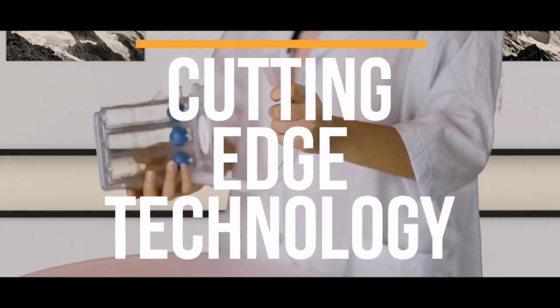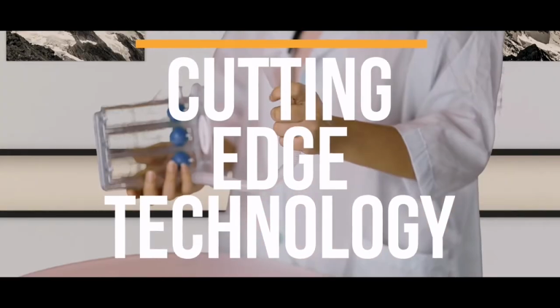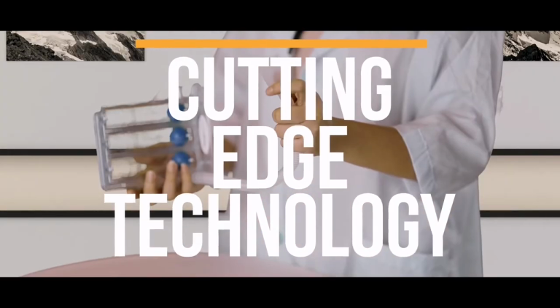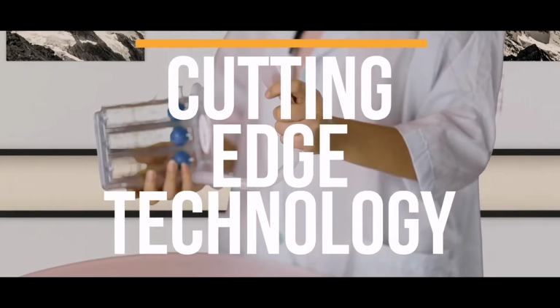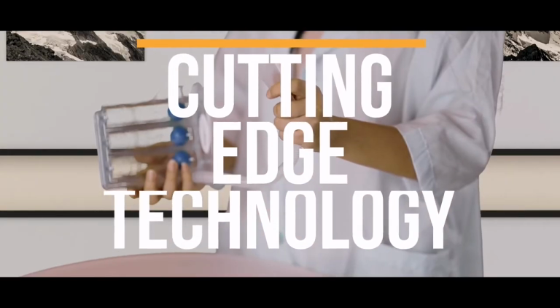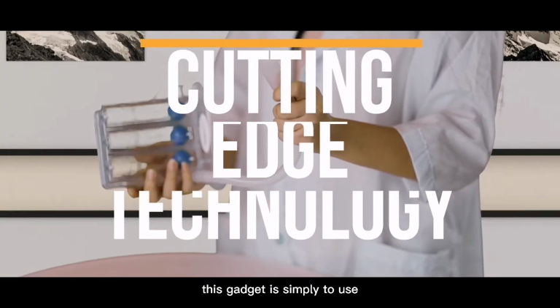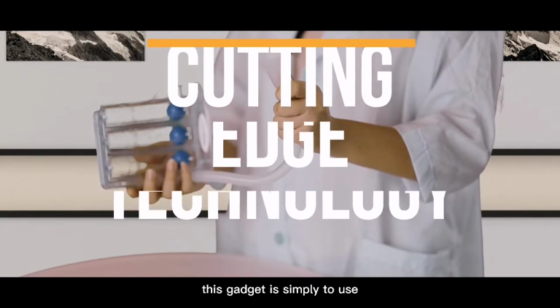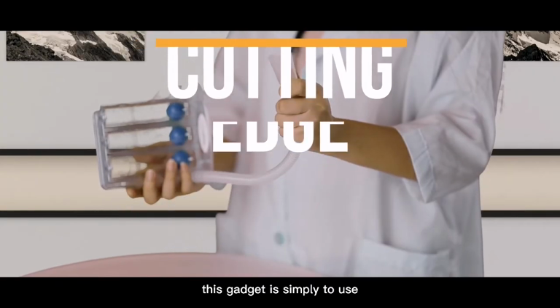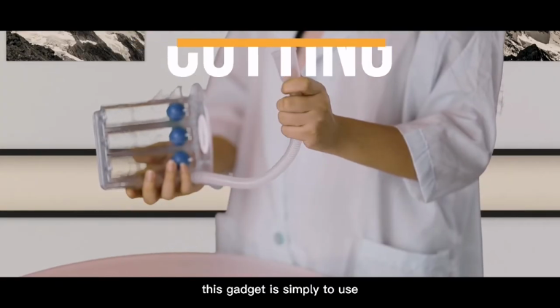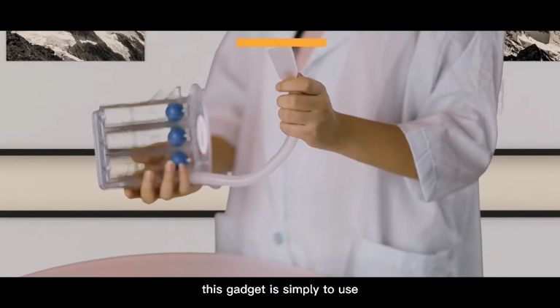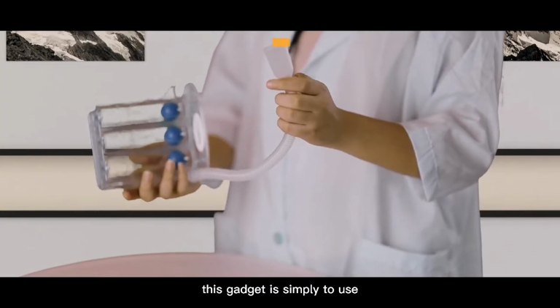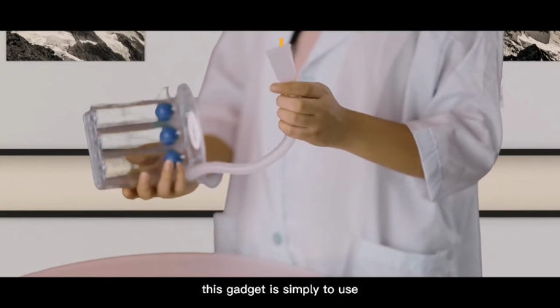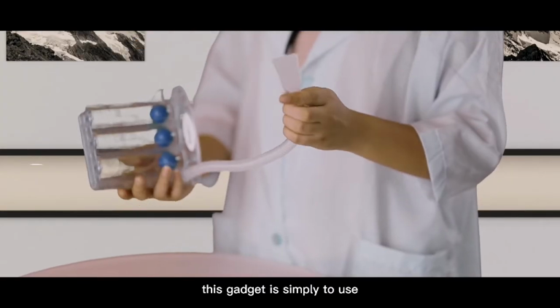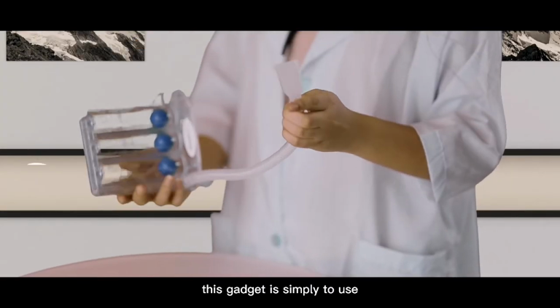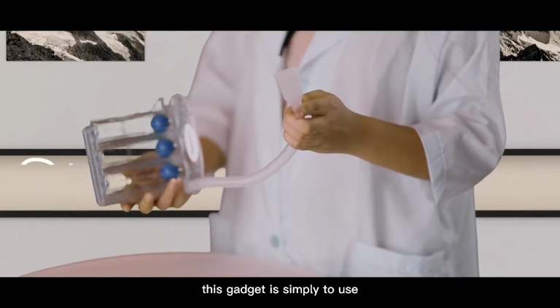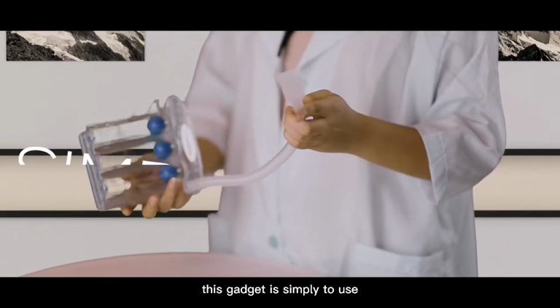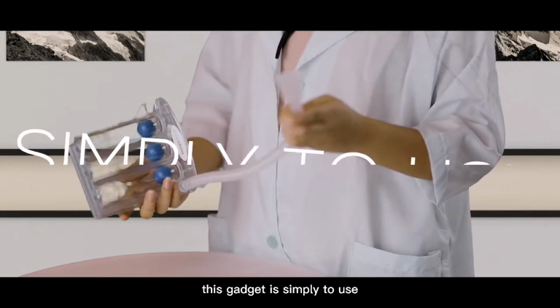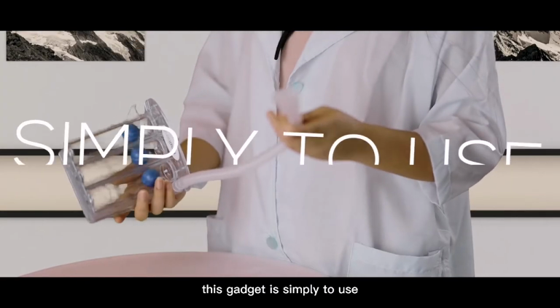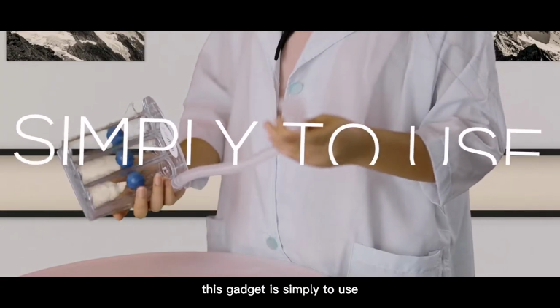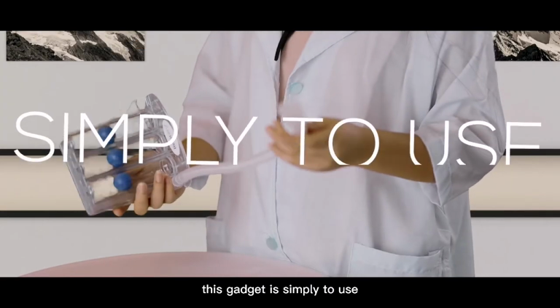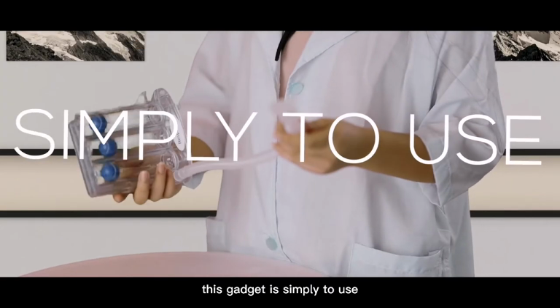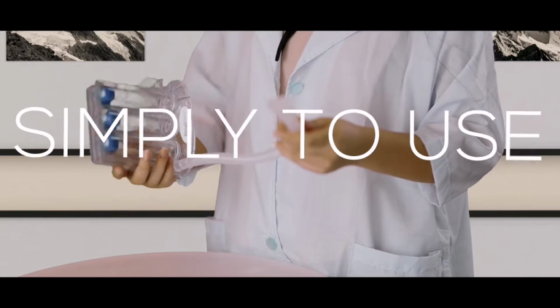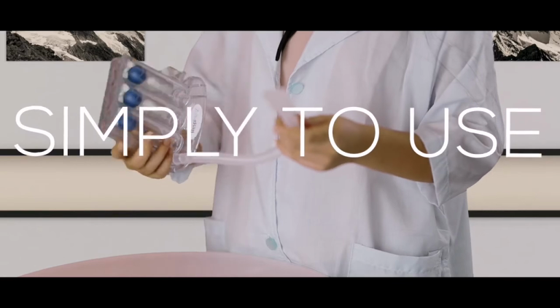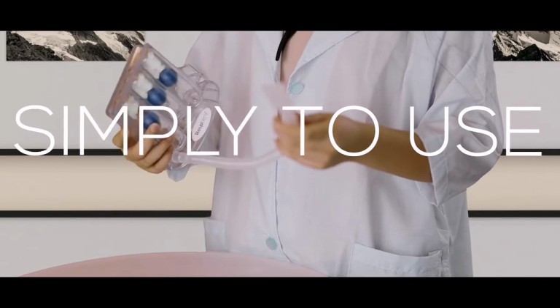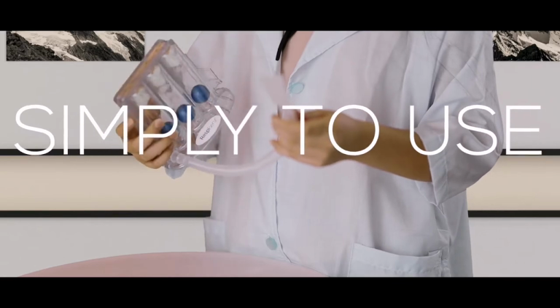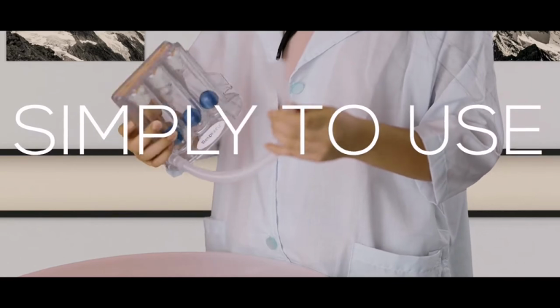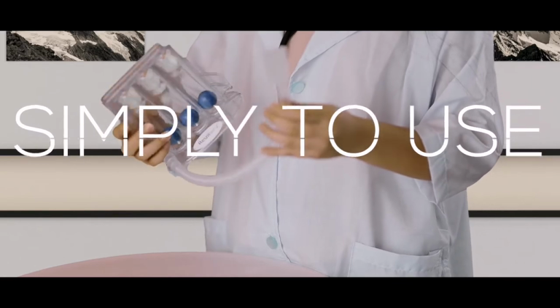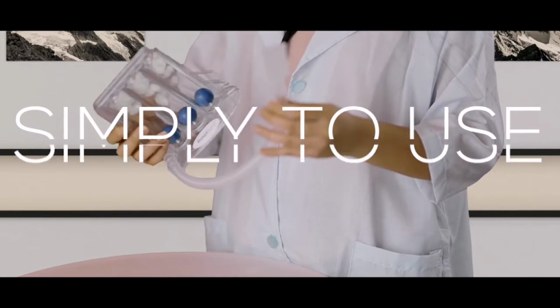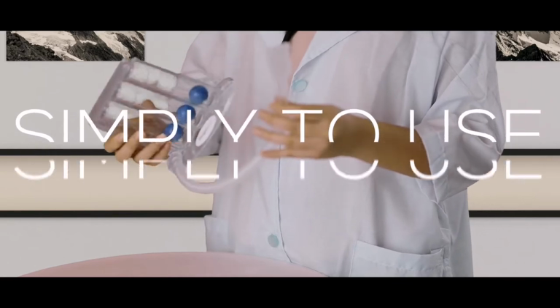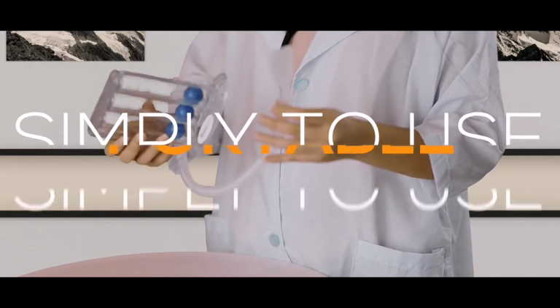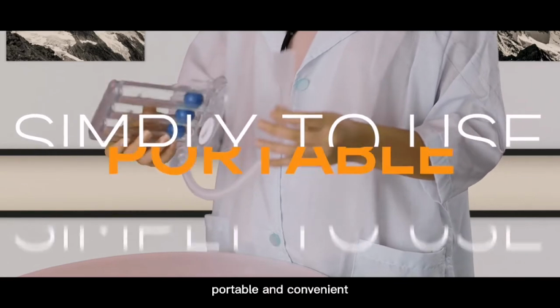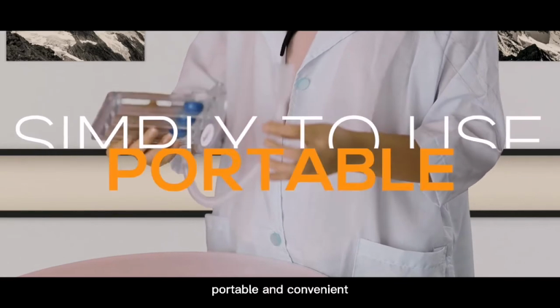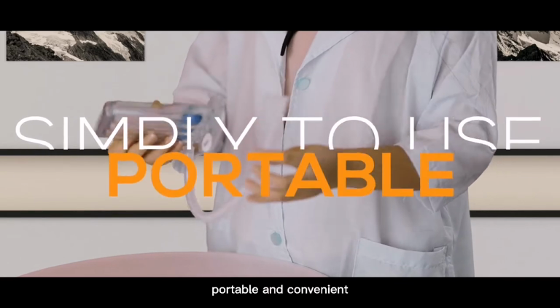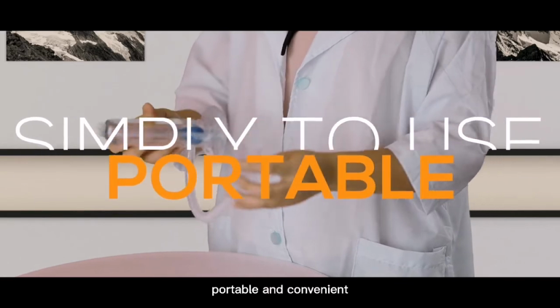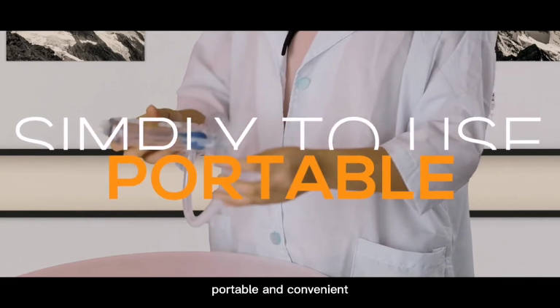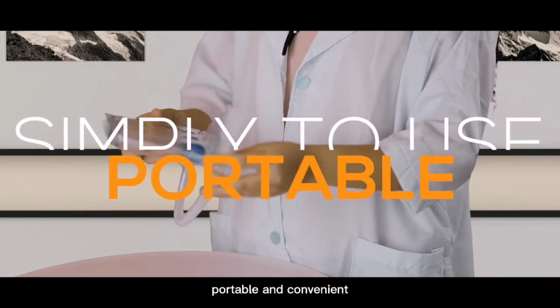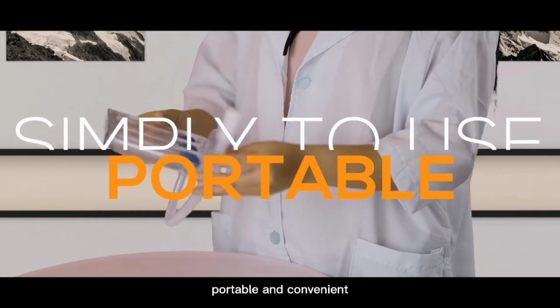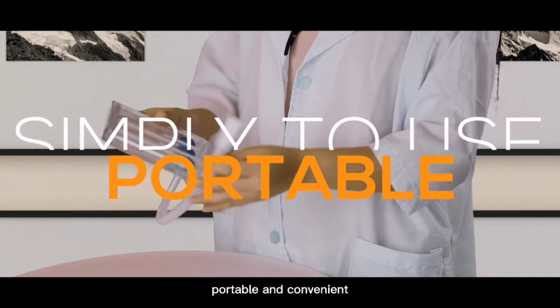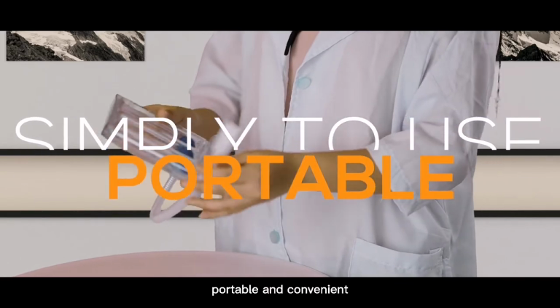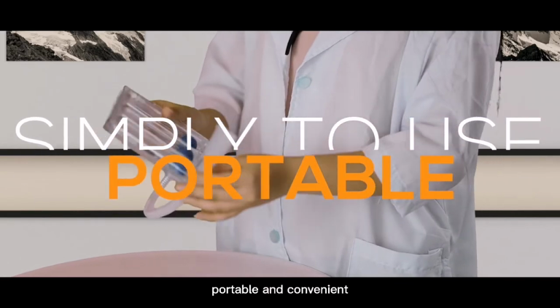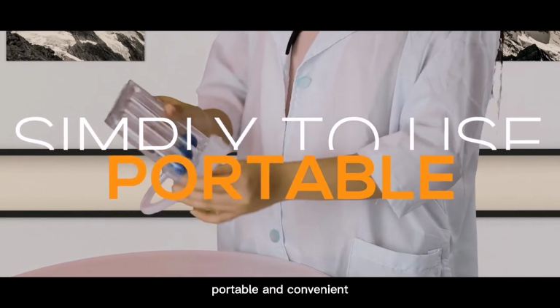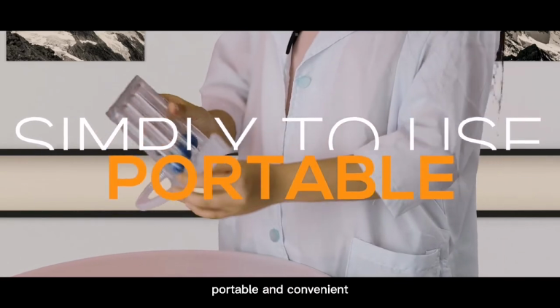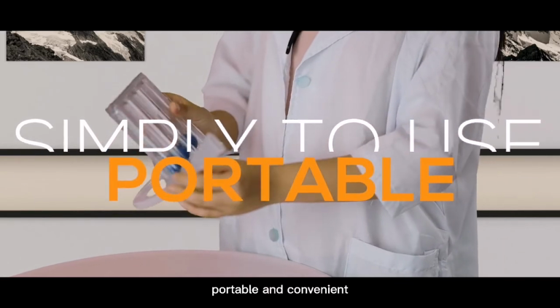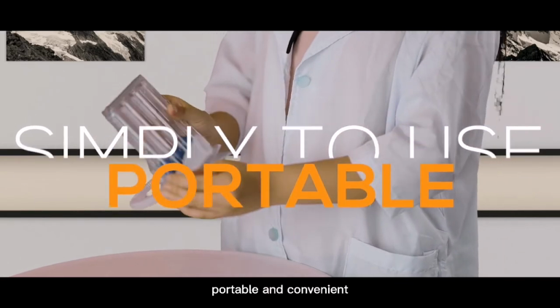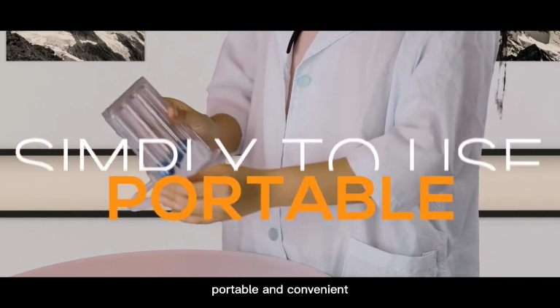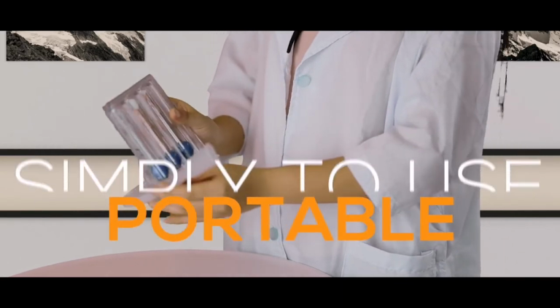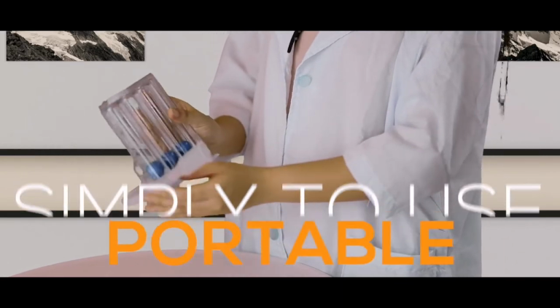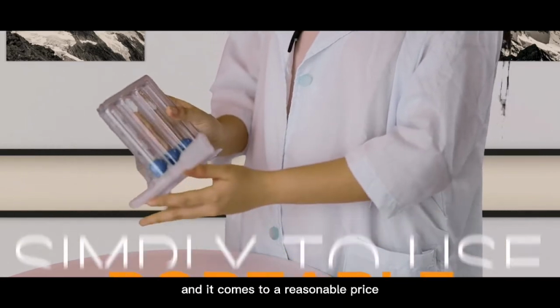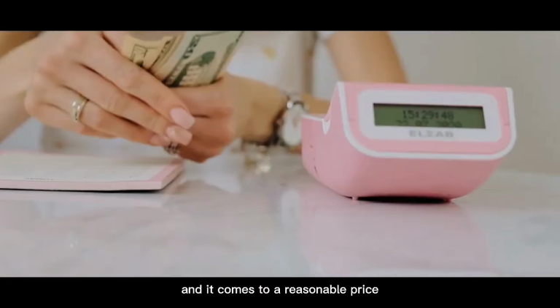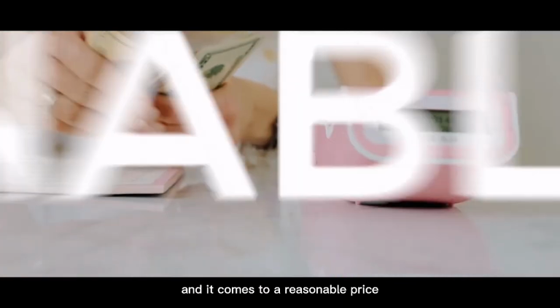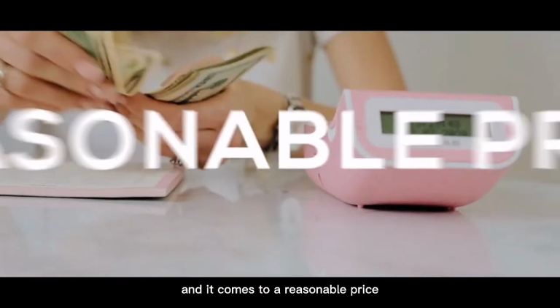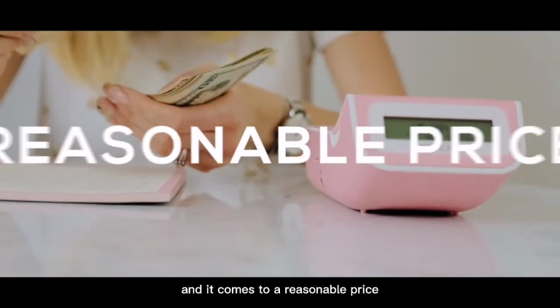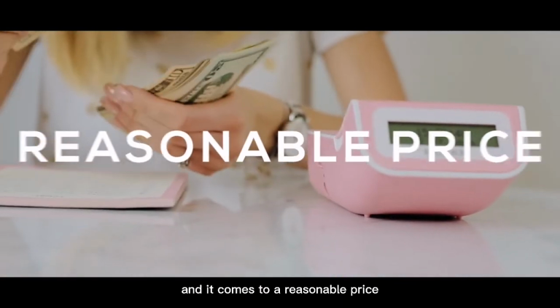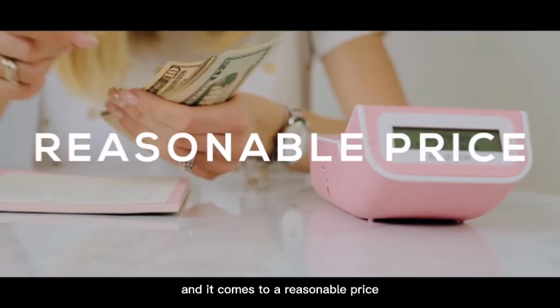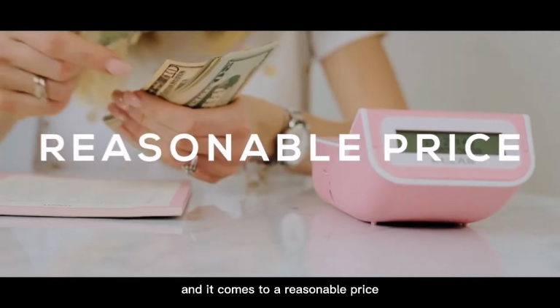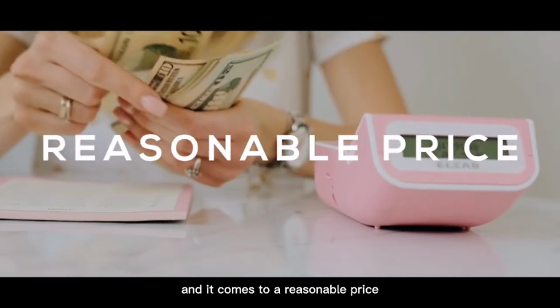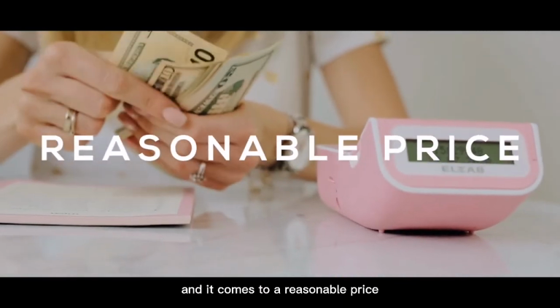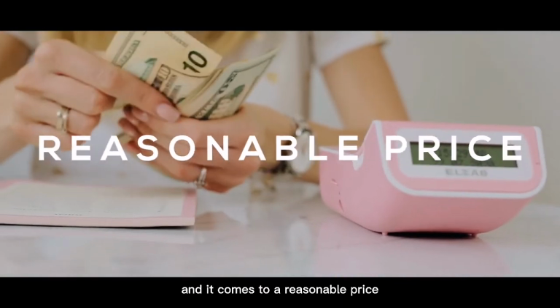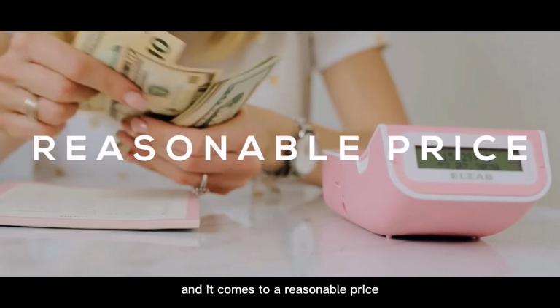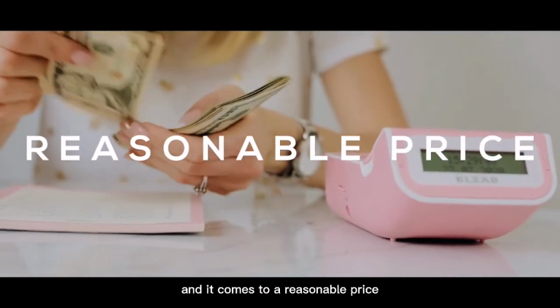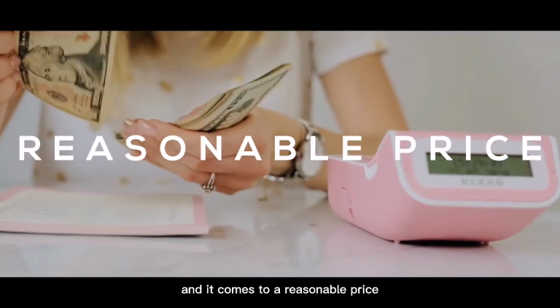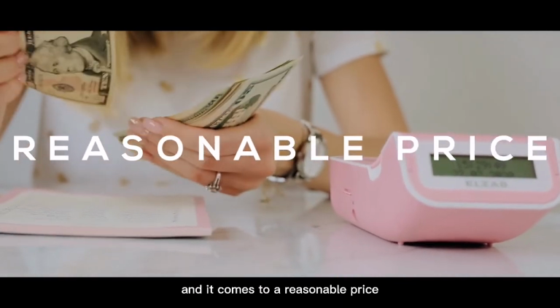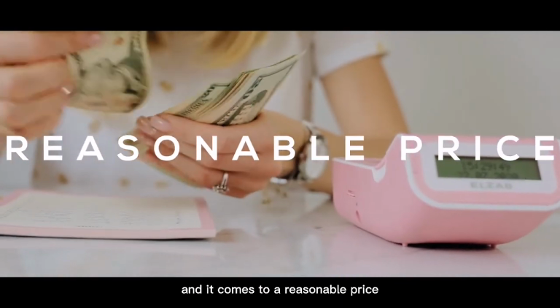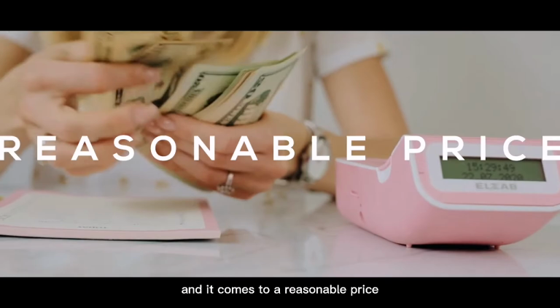This gadget is simple to use, portable, and convenient, and it comes at a reasonable price.